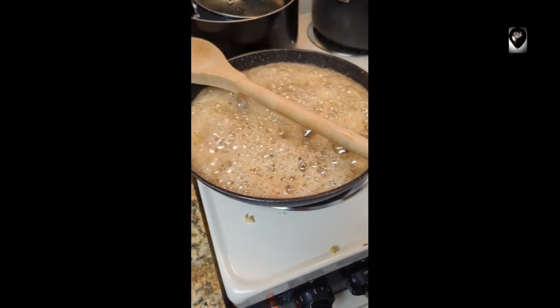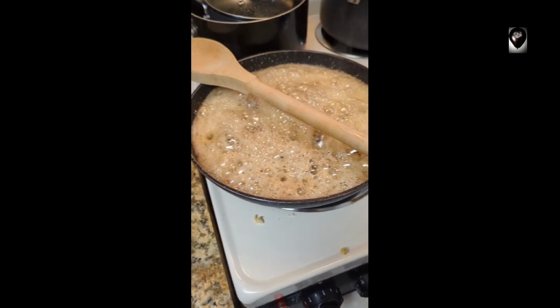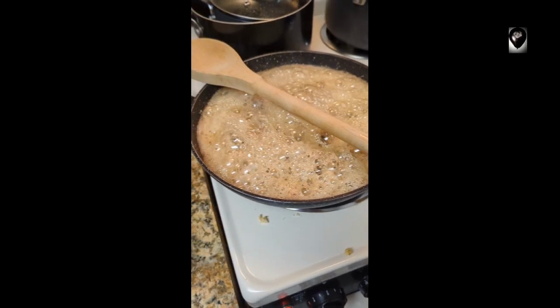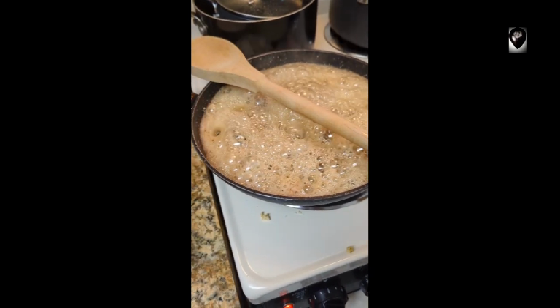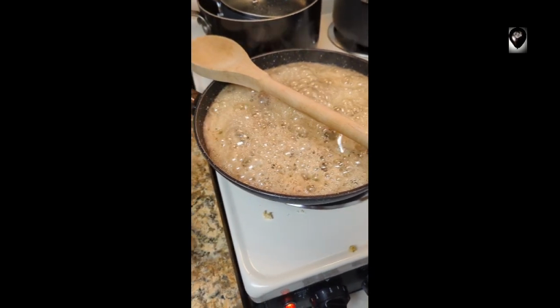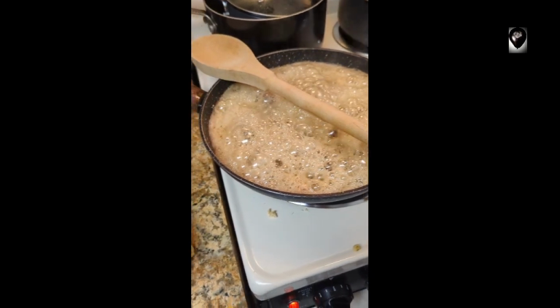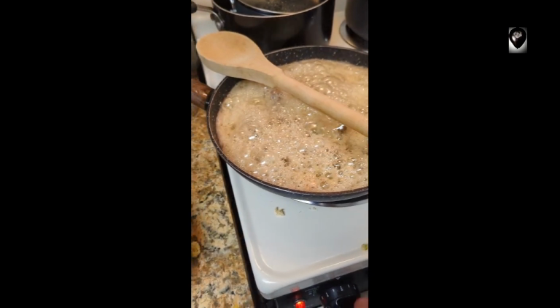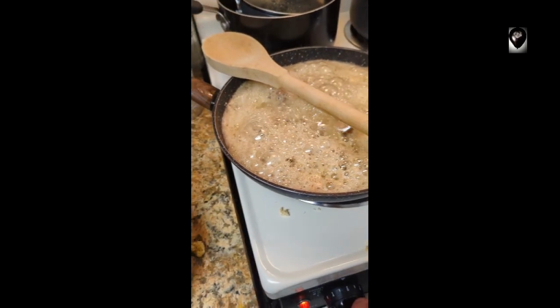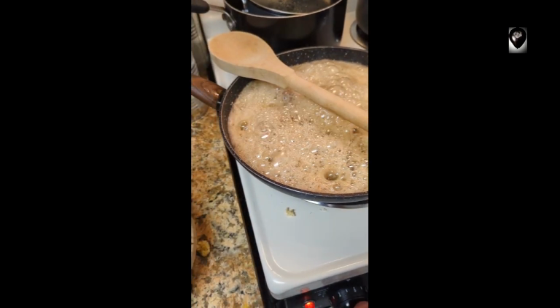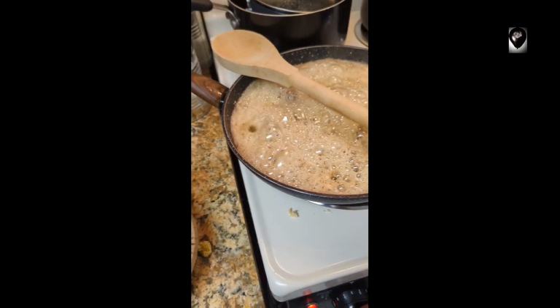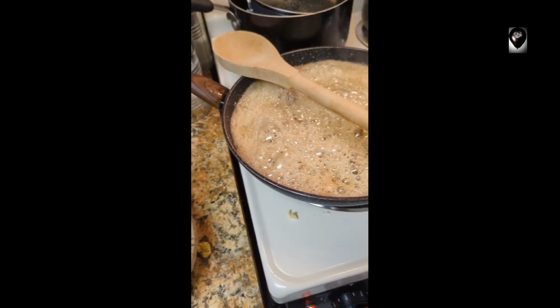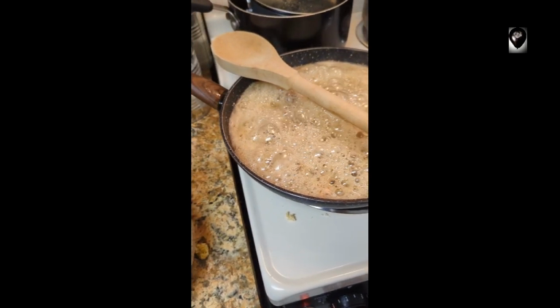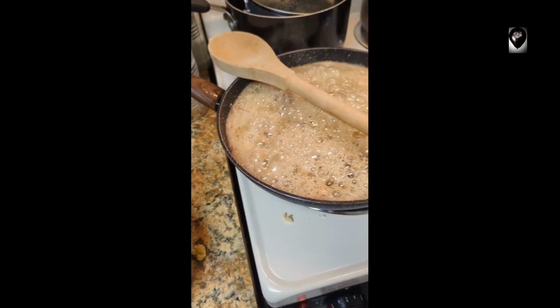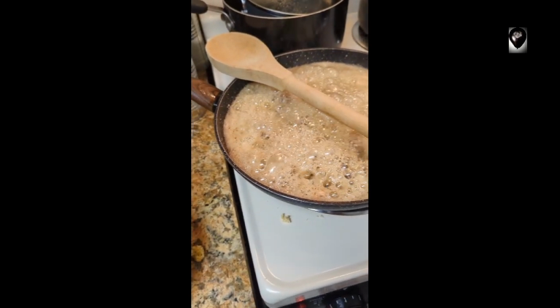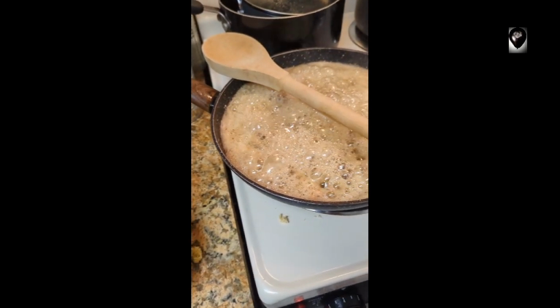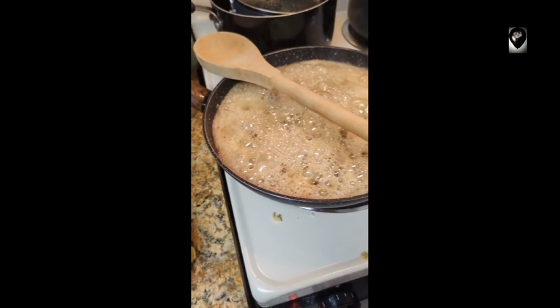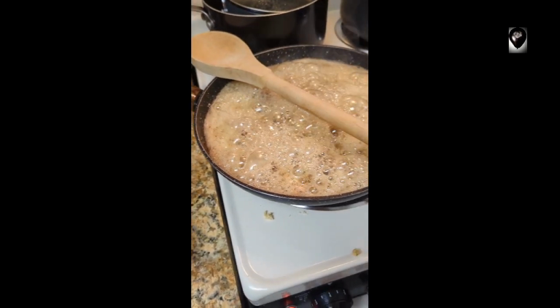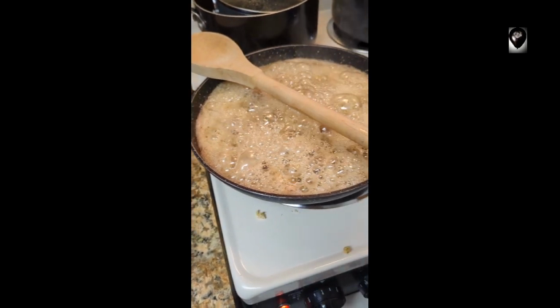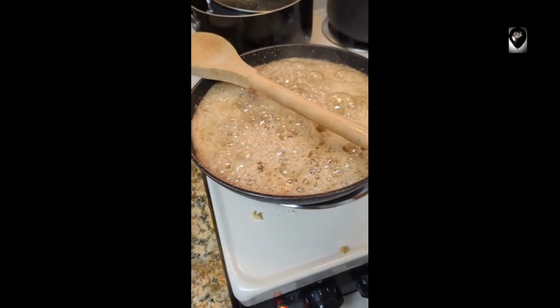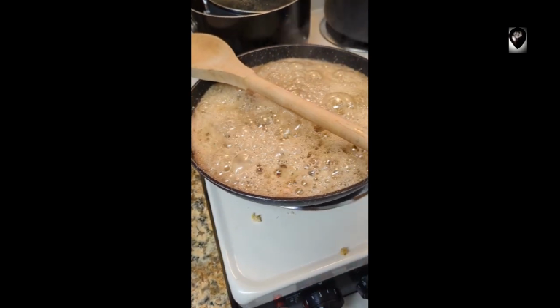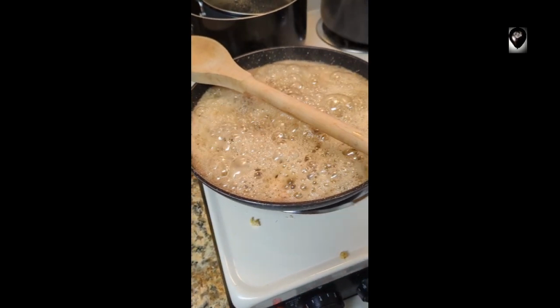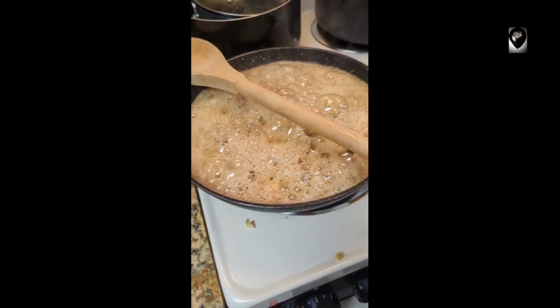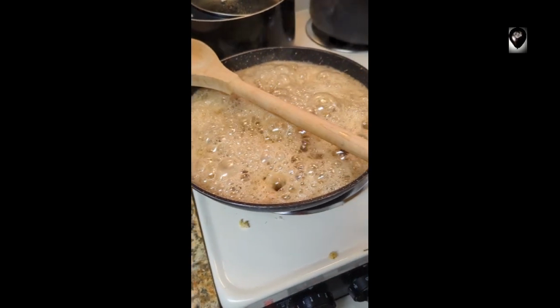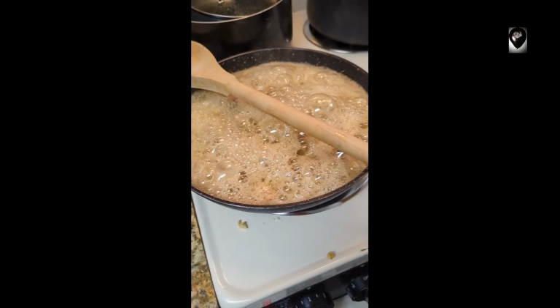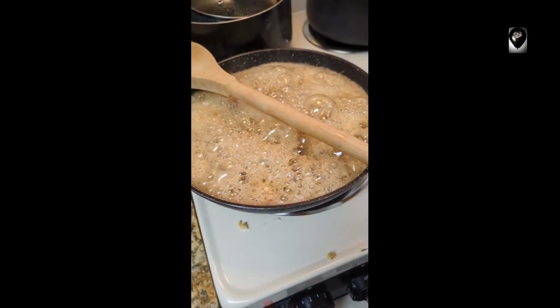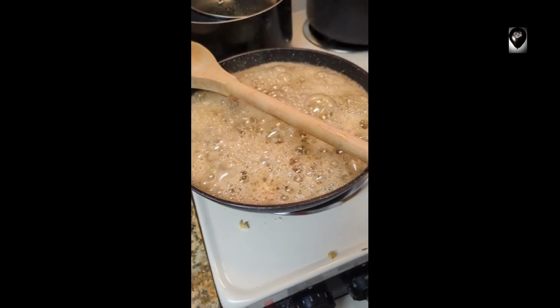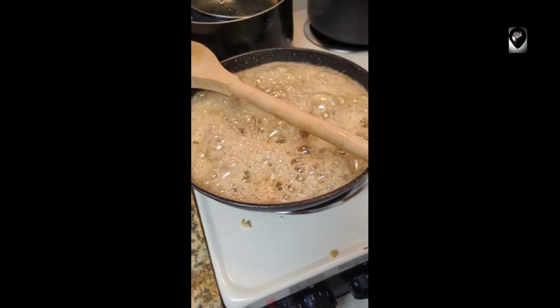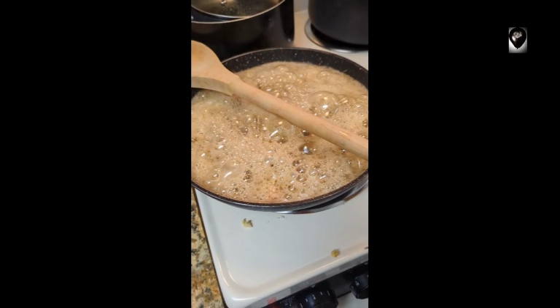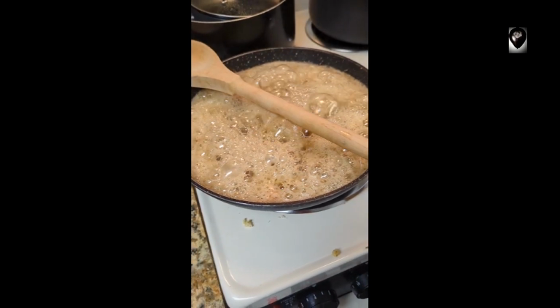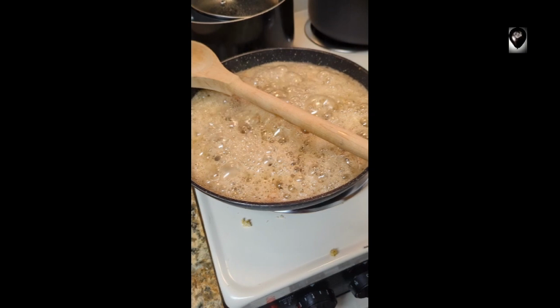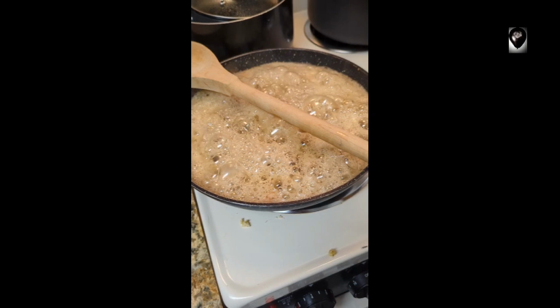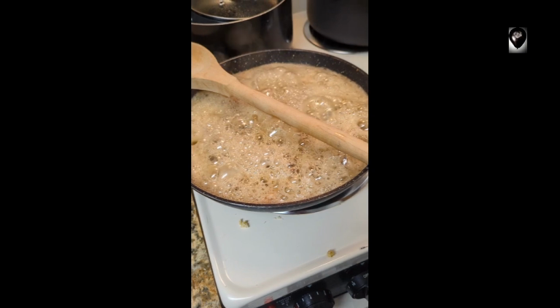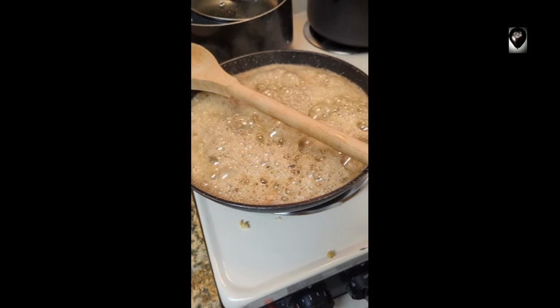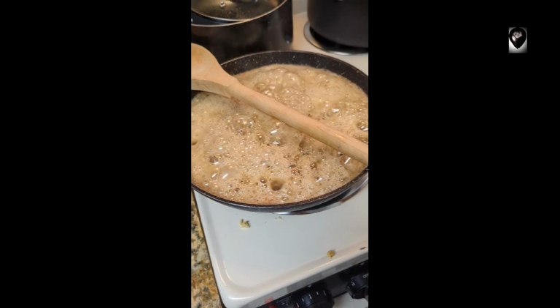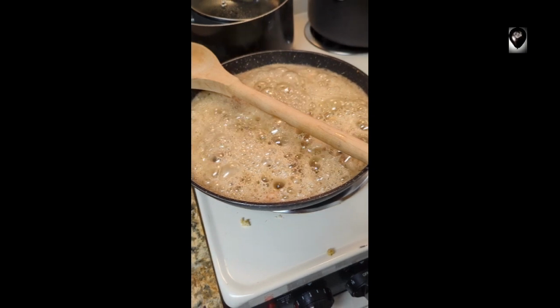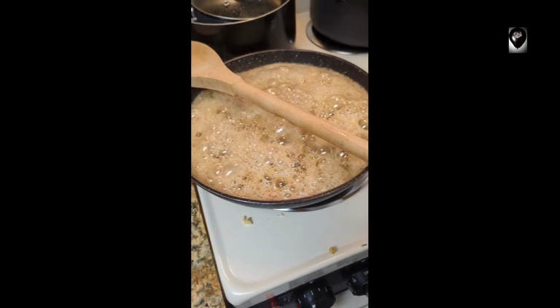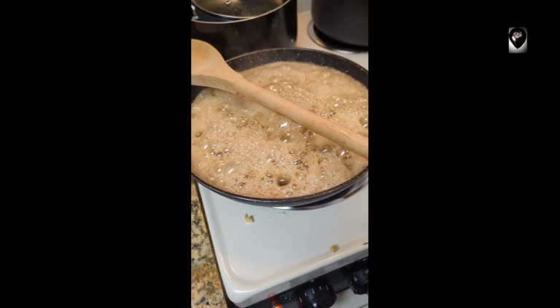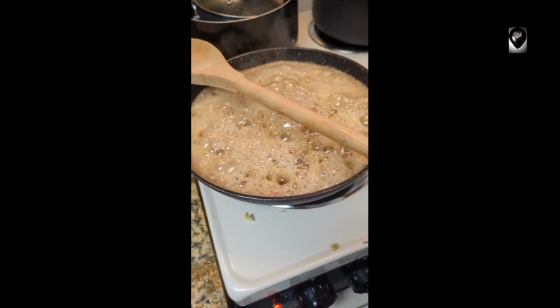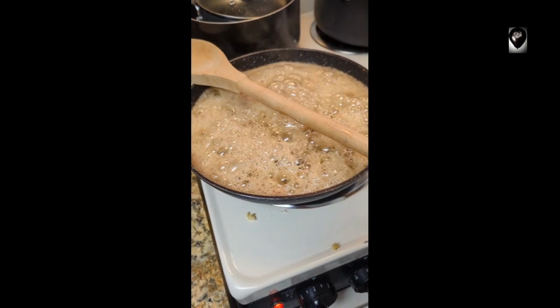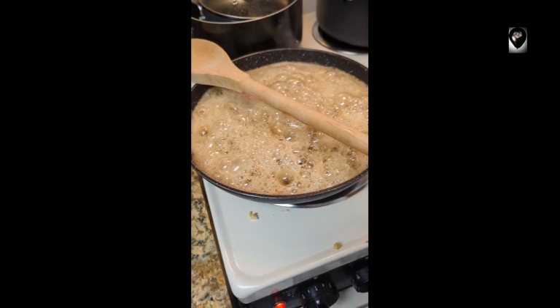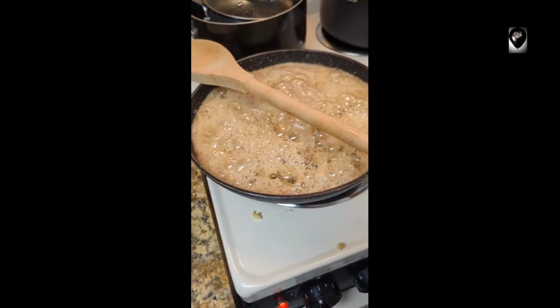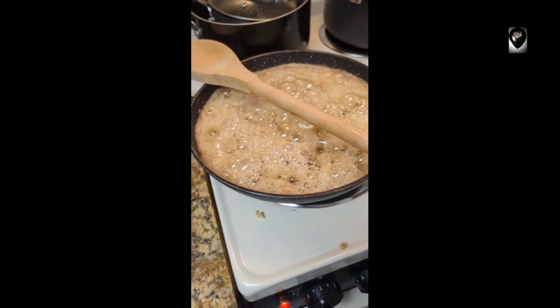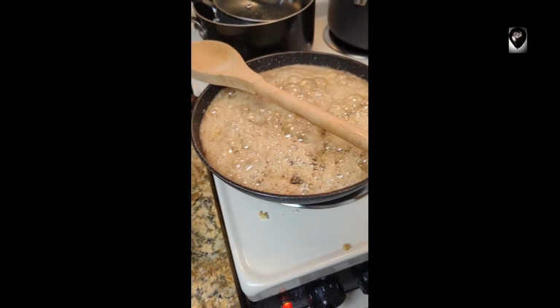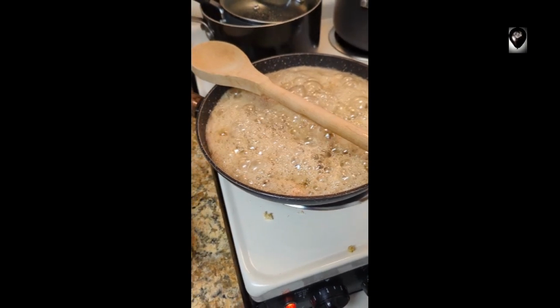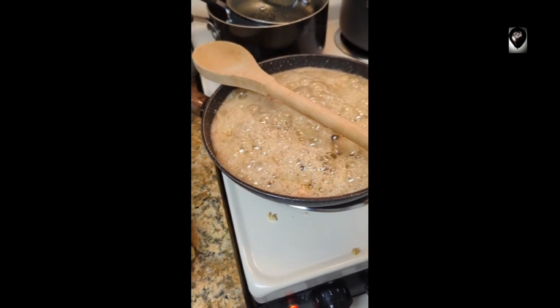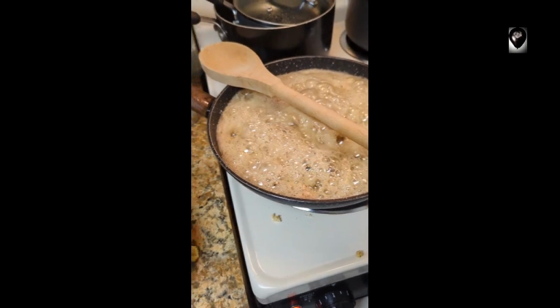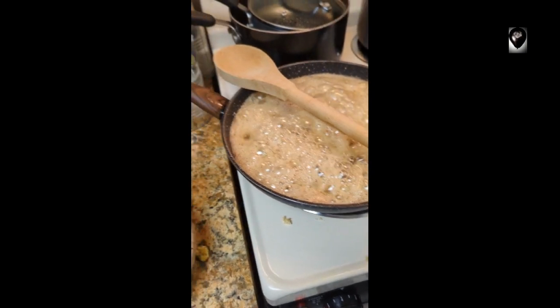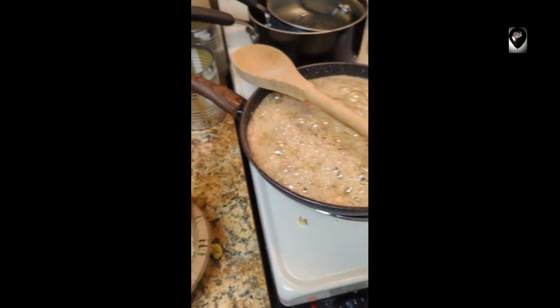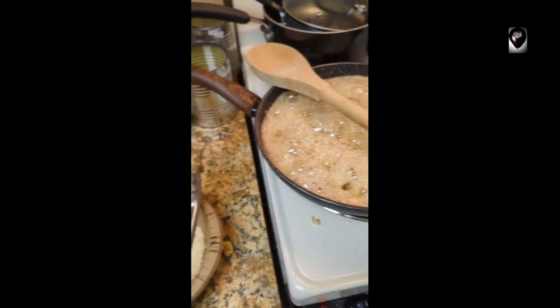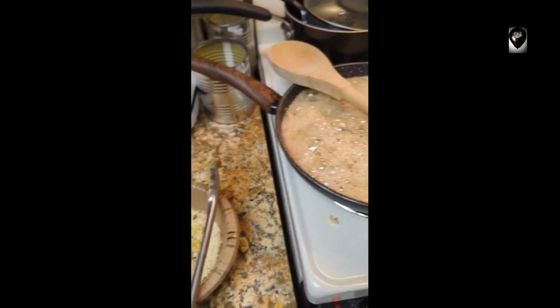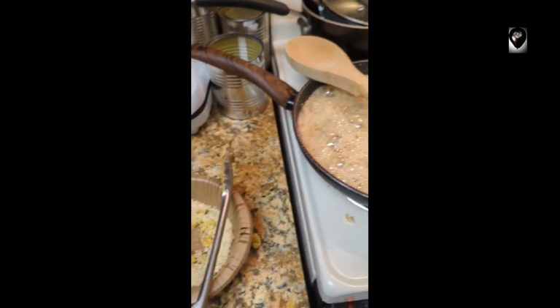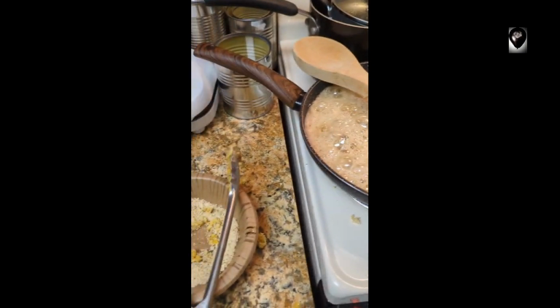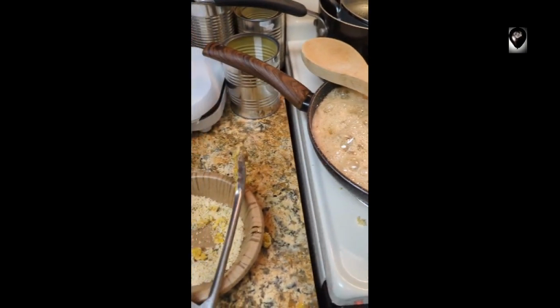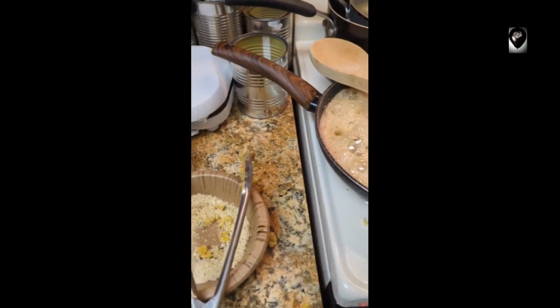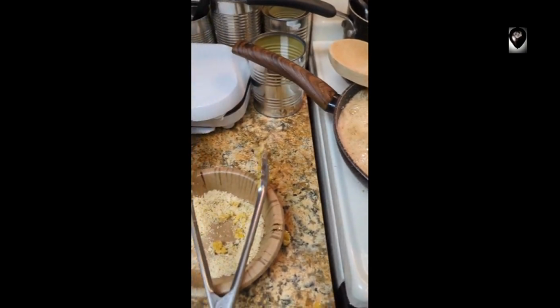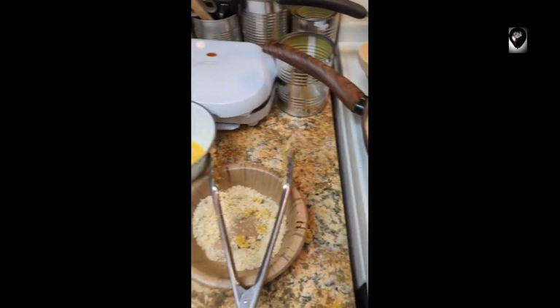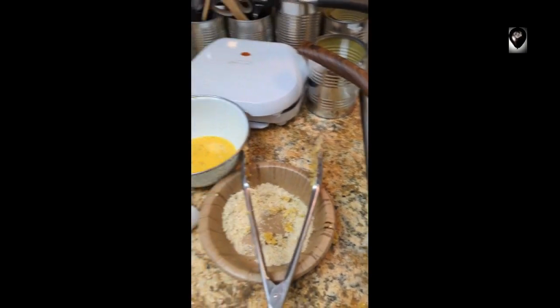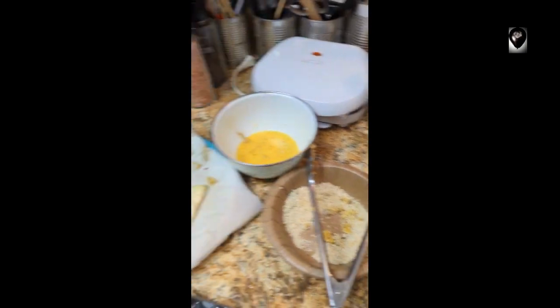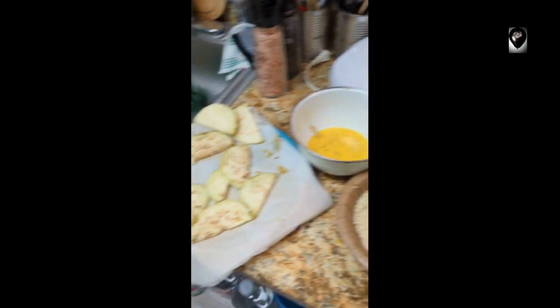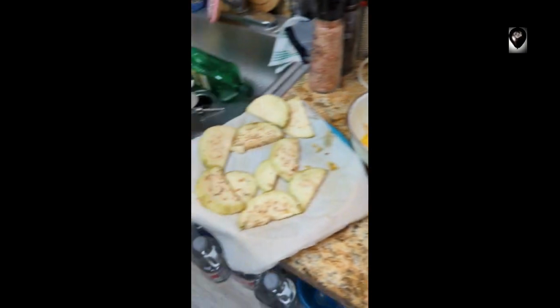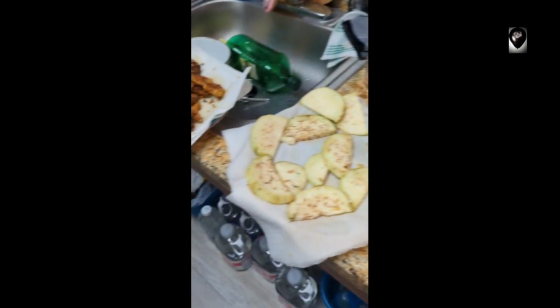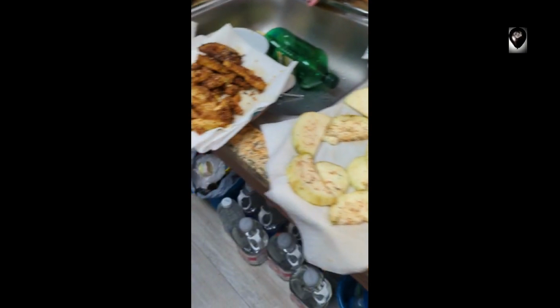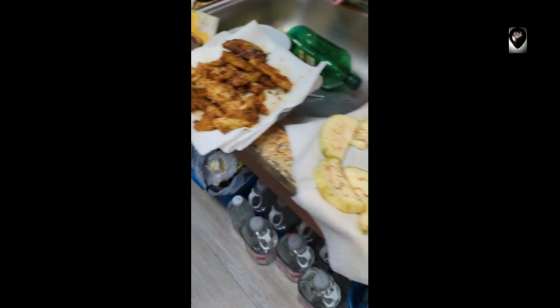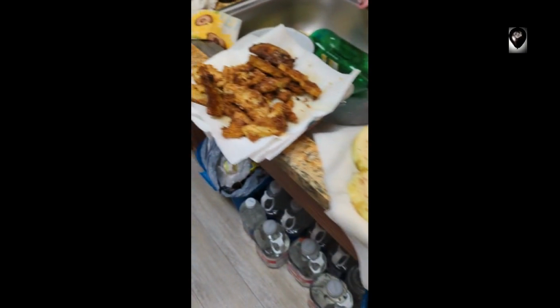Not allowed to bubble over - the wooden spoon. Oh my gosh, so good.